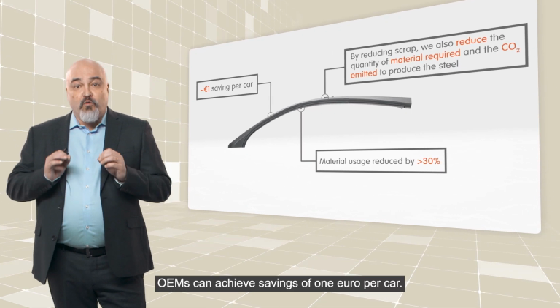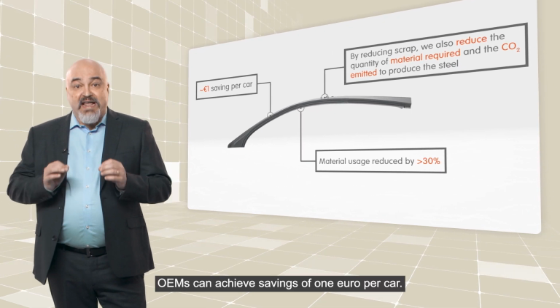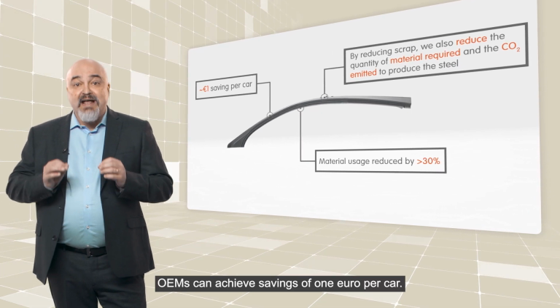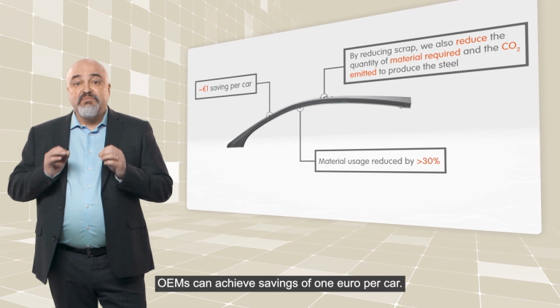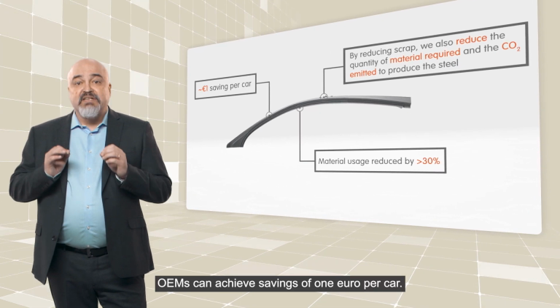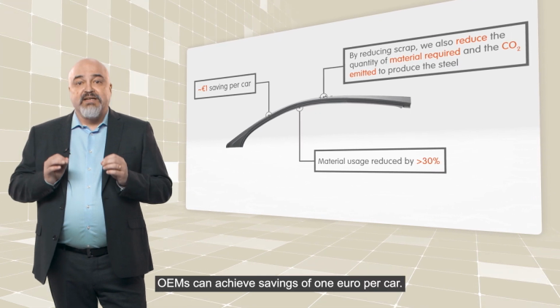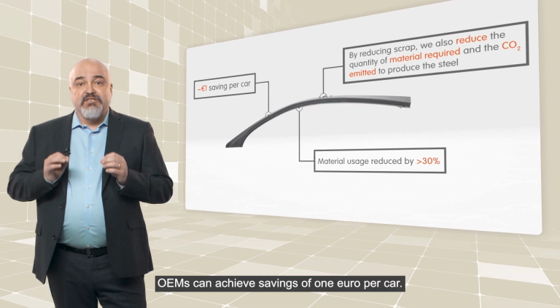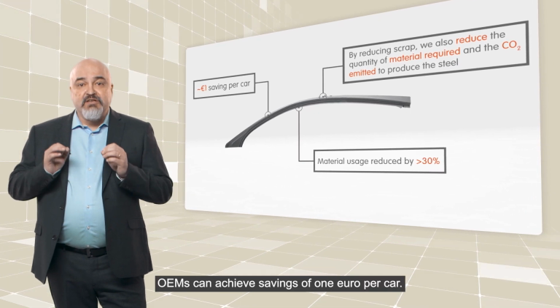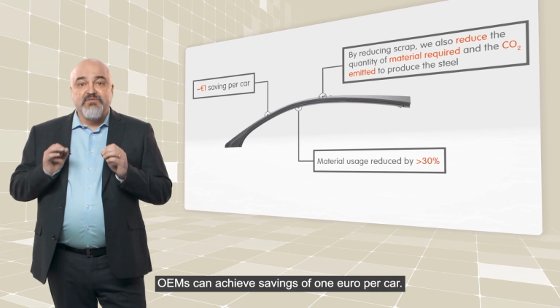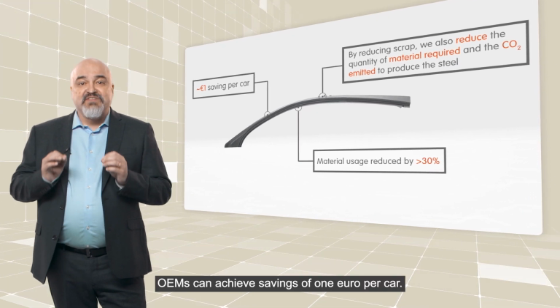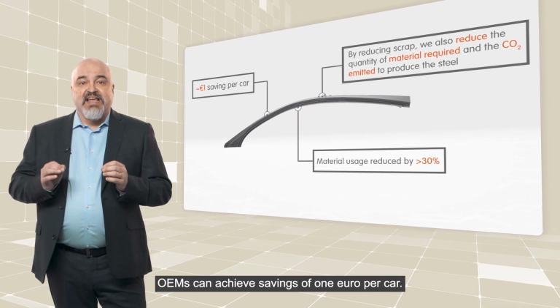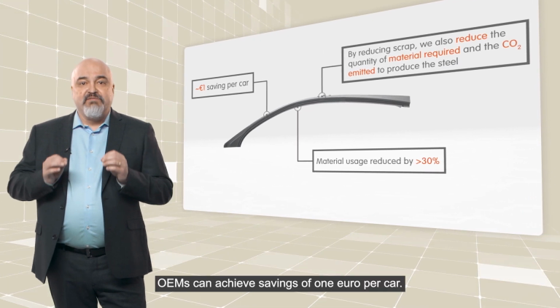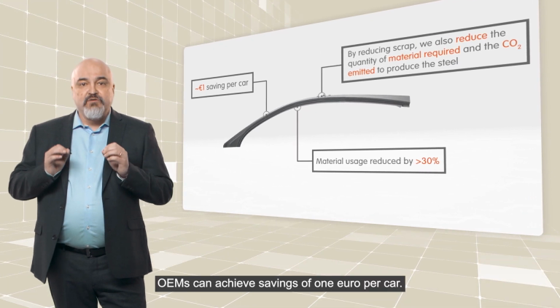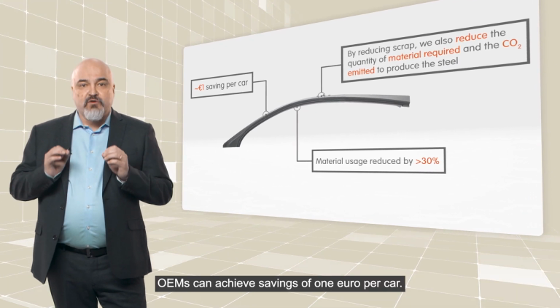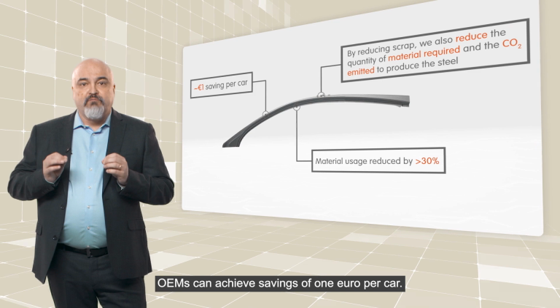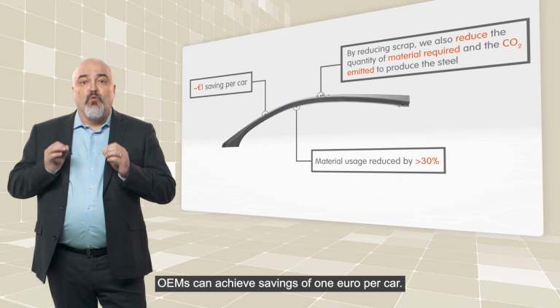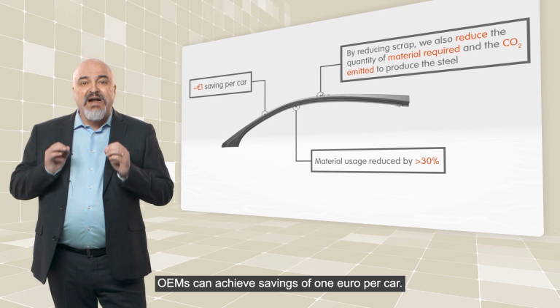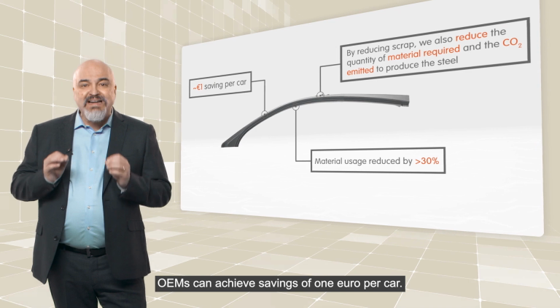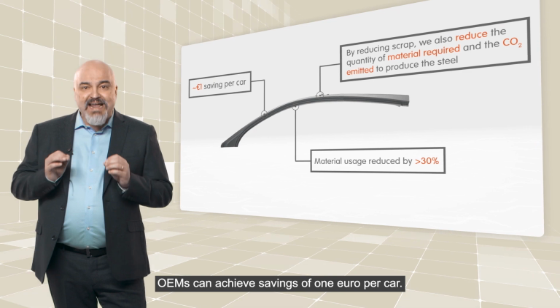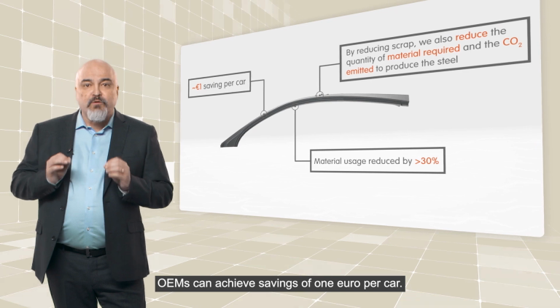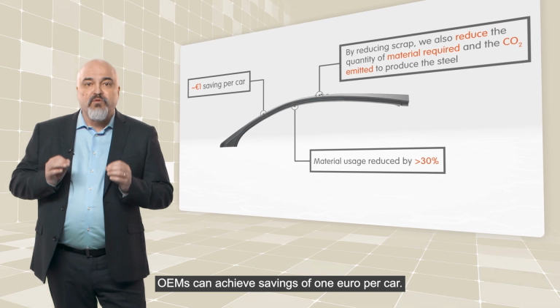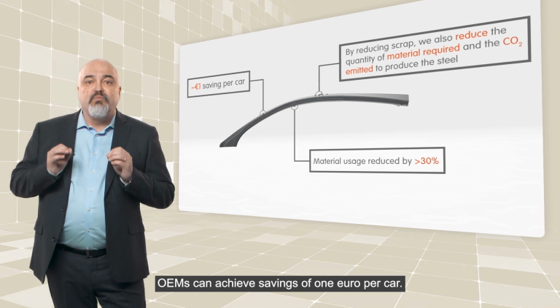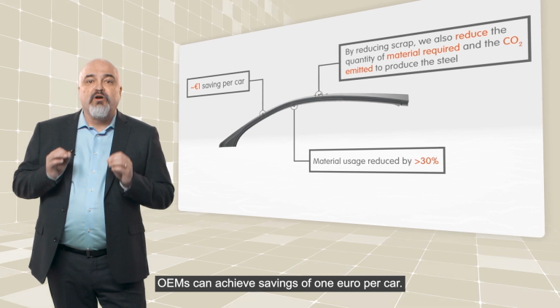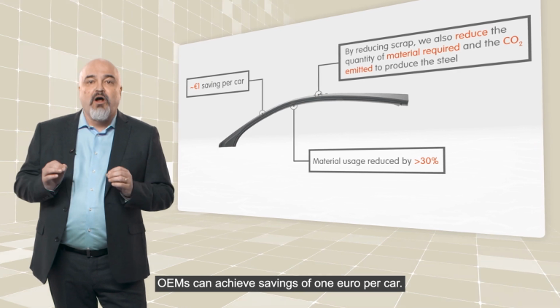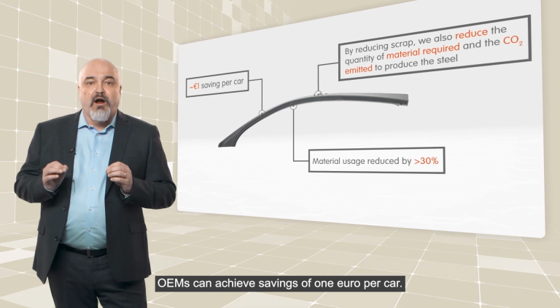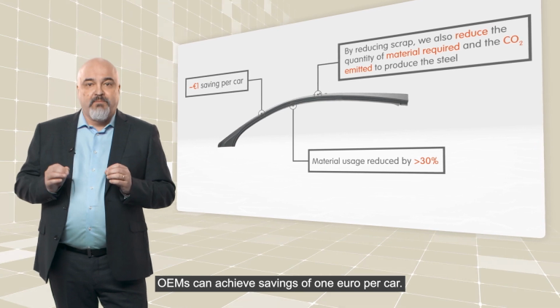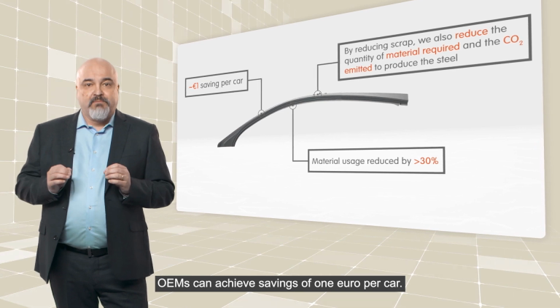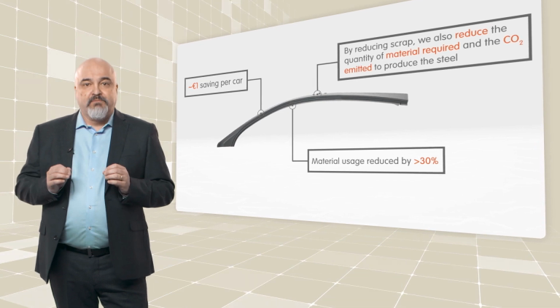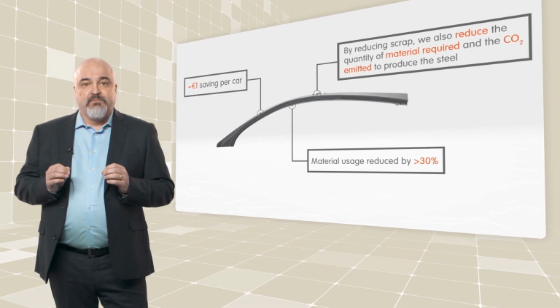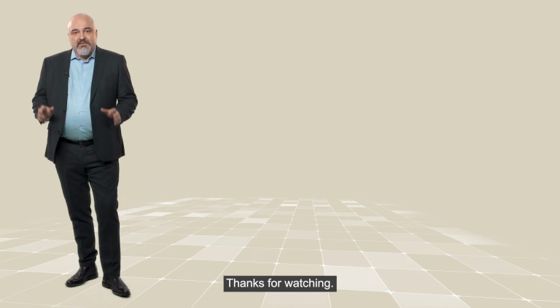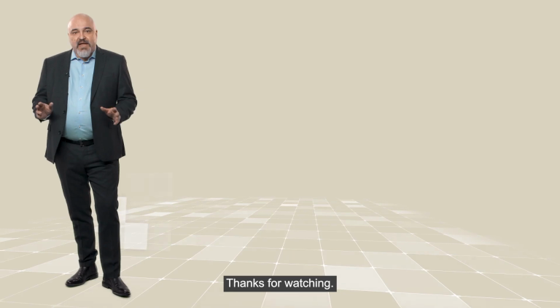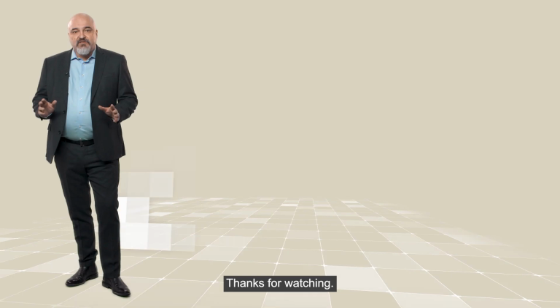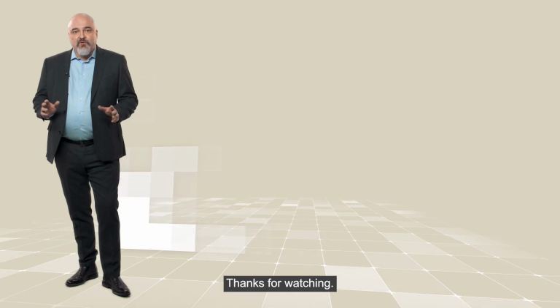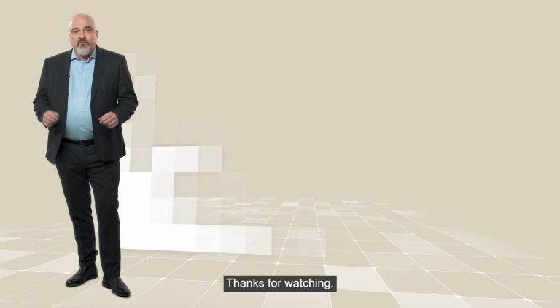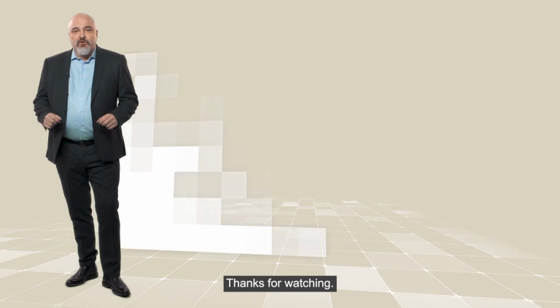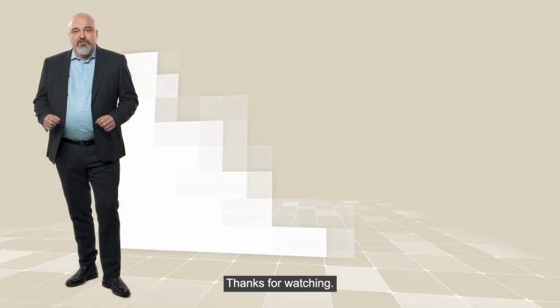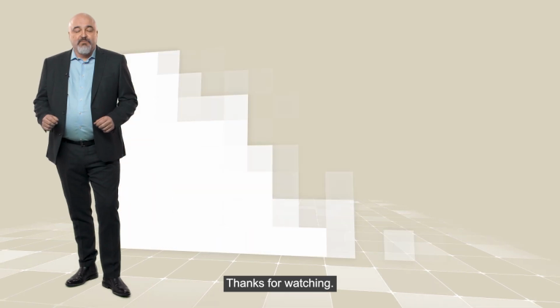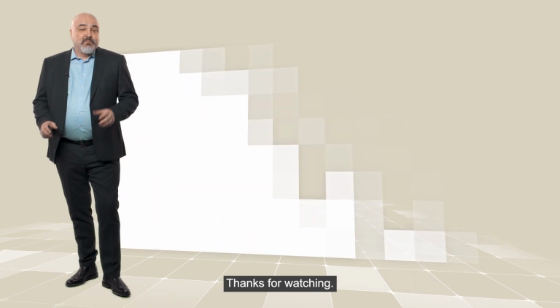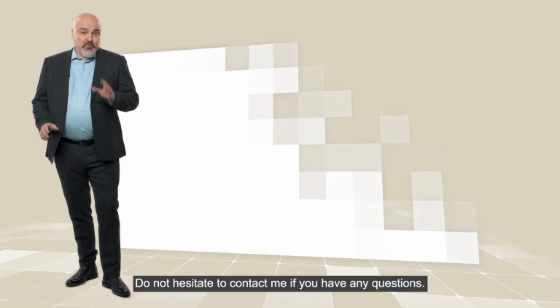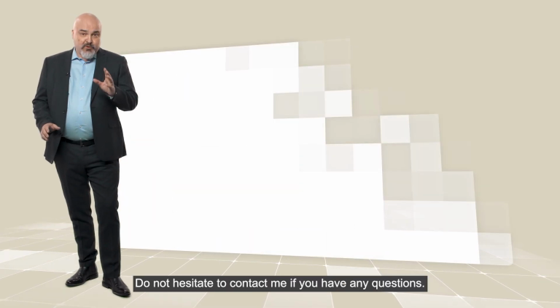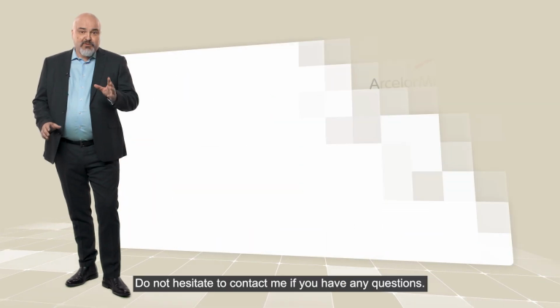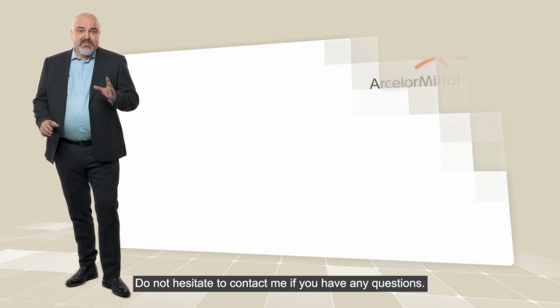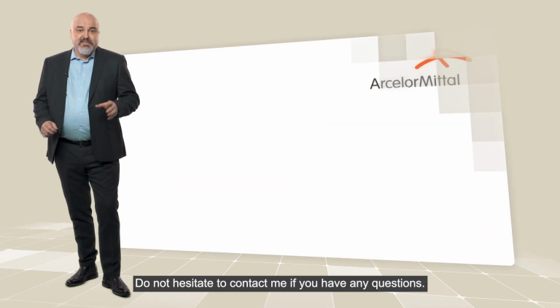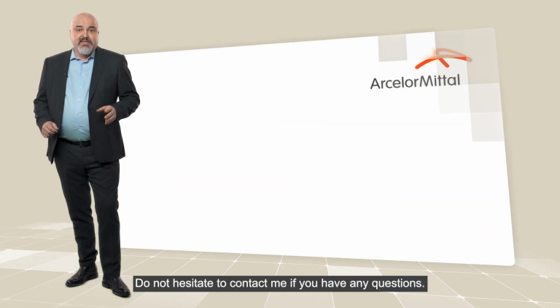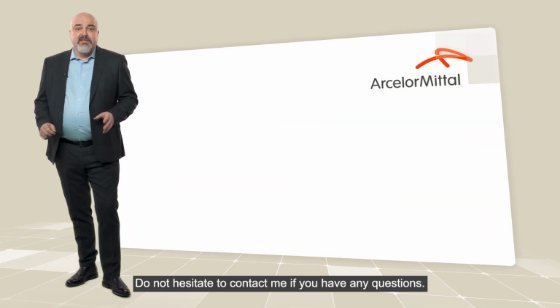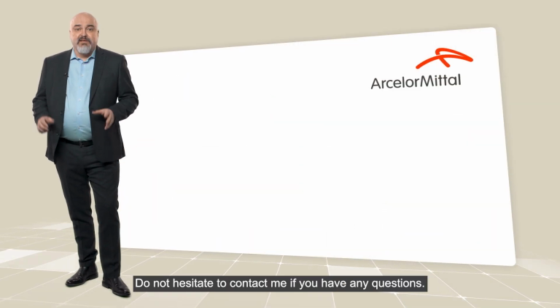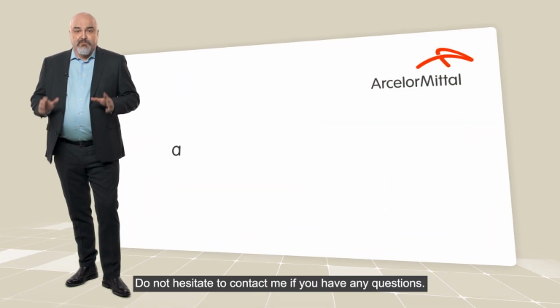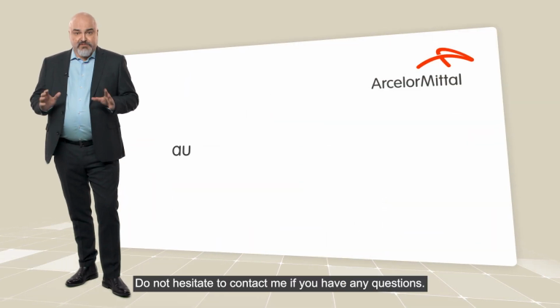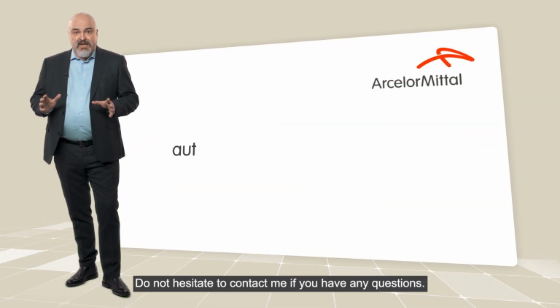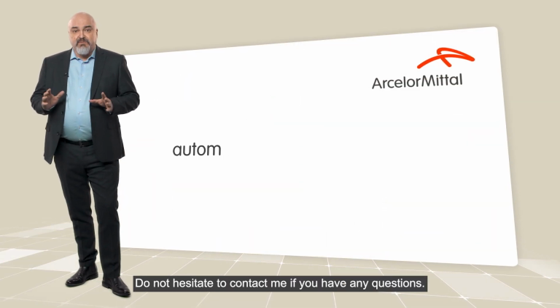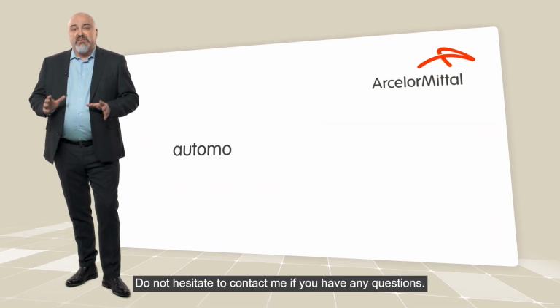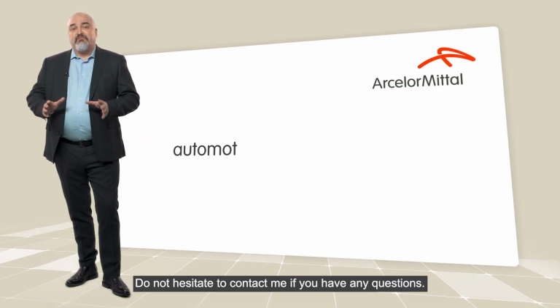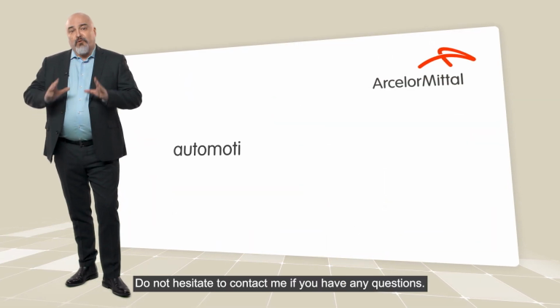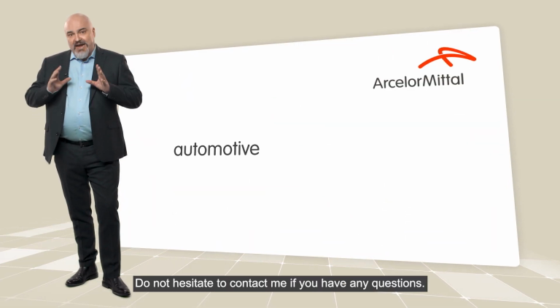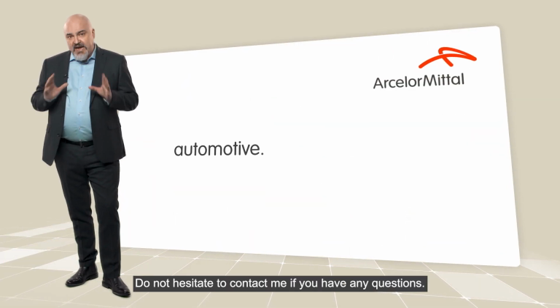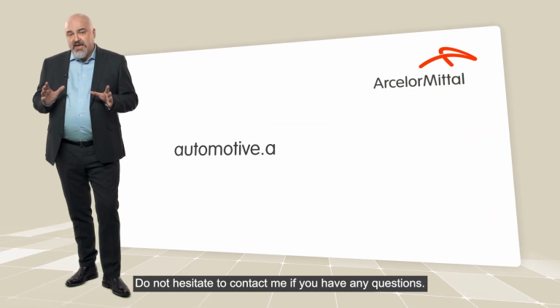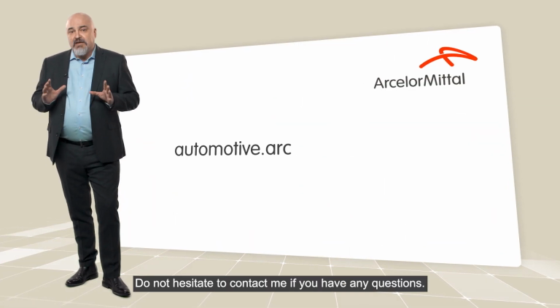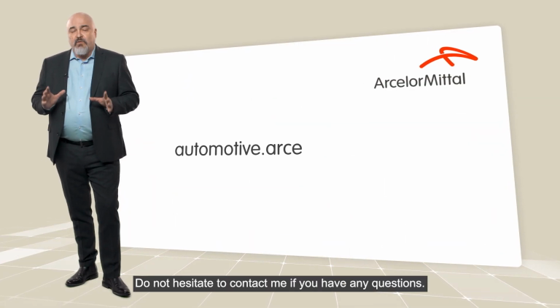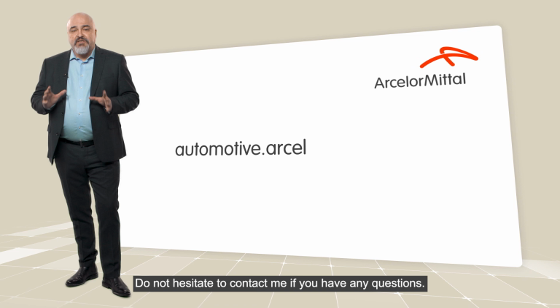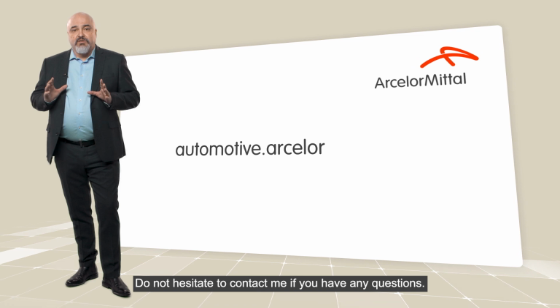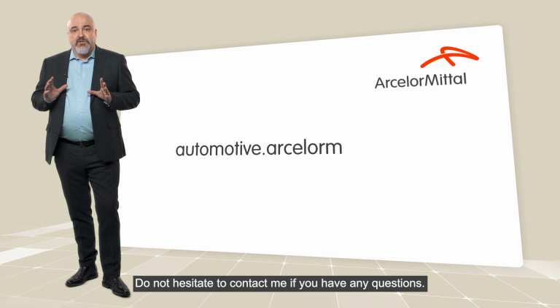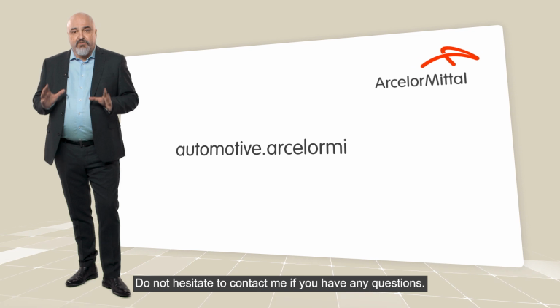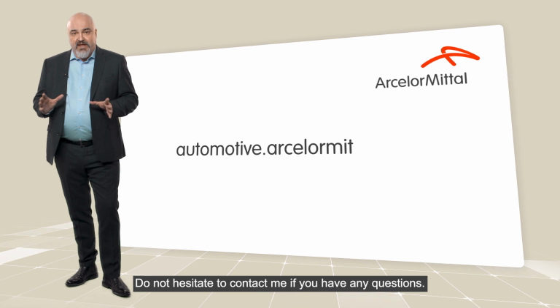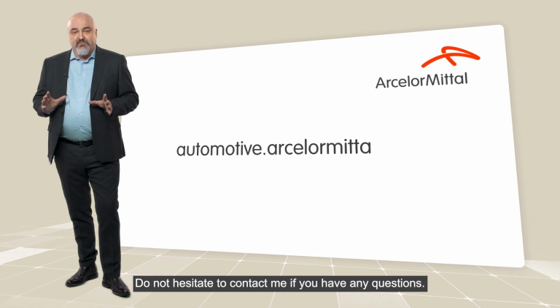OEMs can achieve savings of 1 euro per car. Thanks for watching. Do not hesitate to contact me for any questions you have.